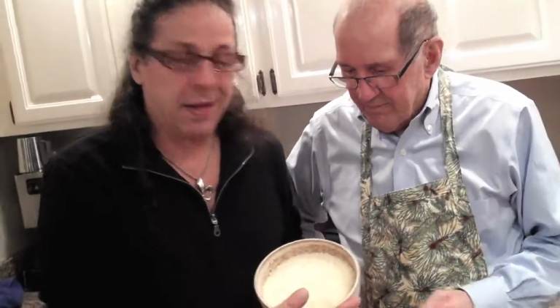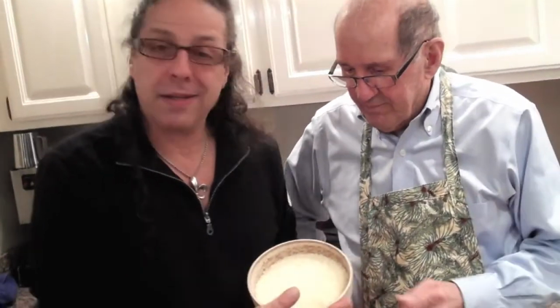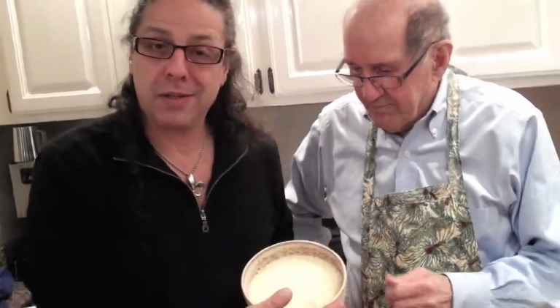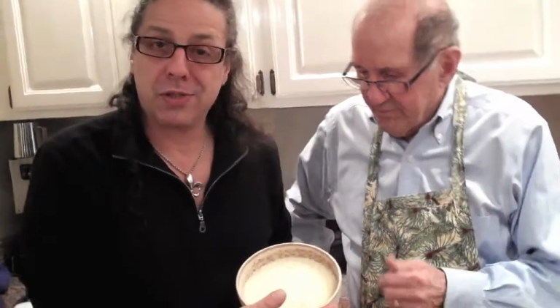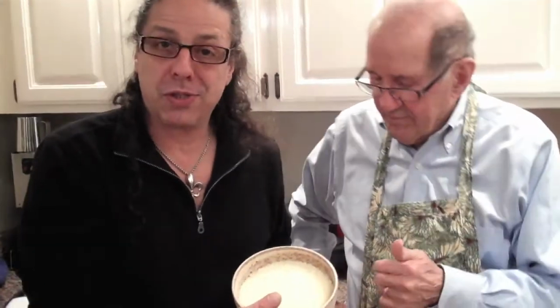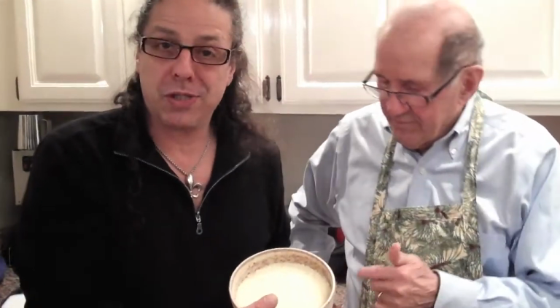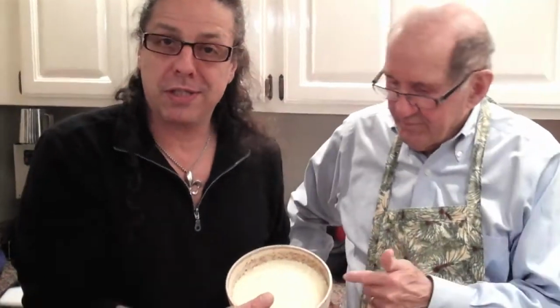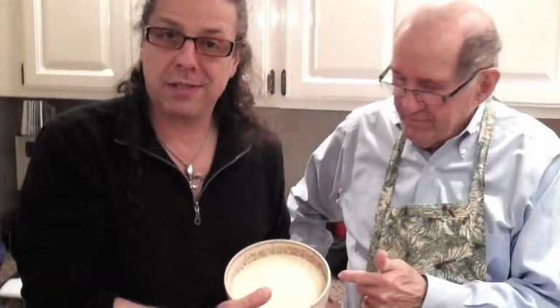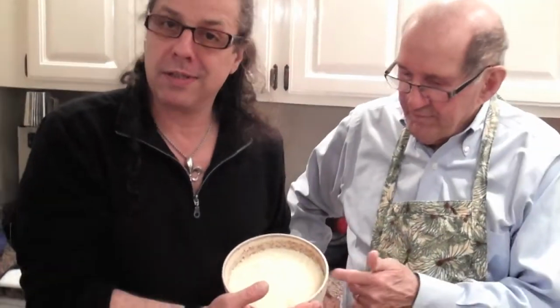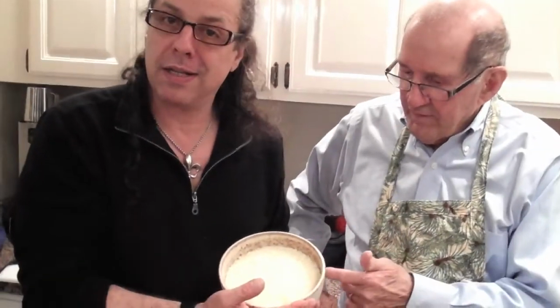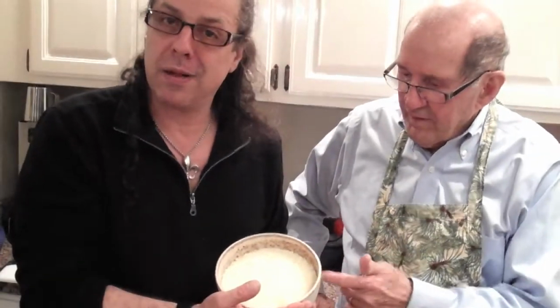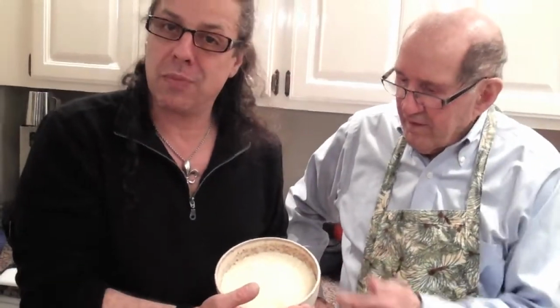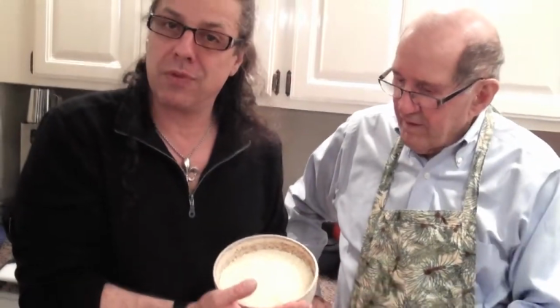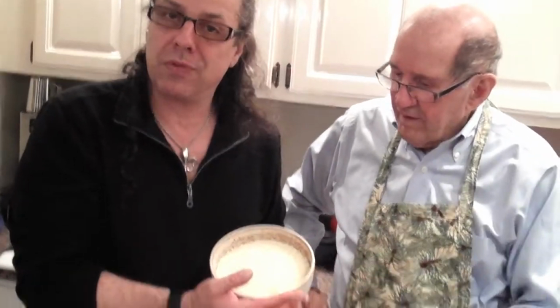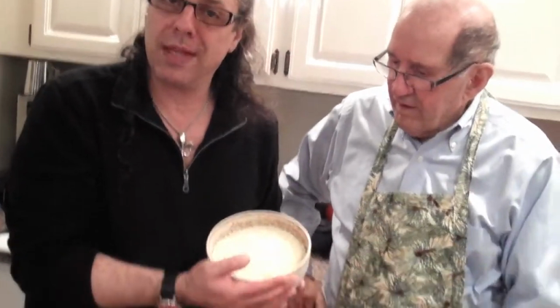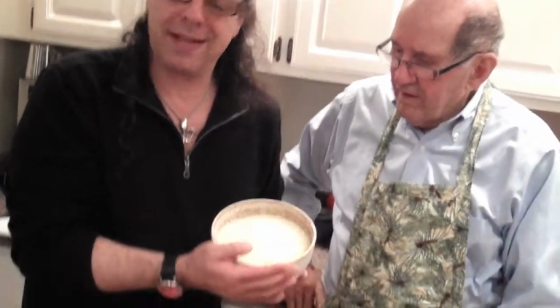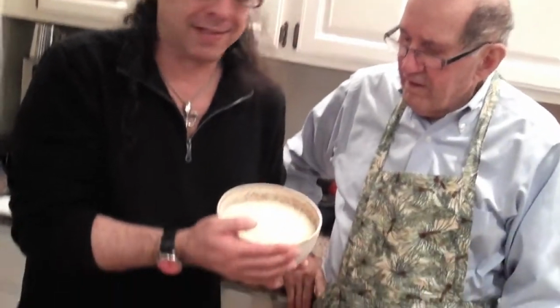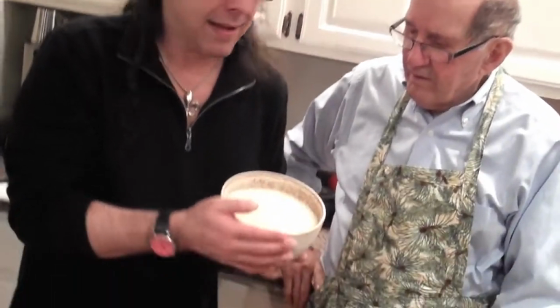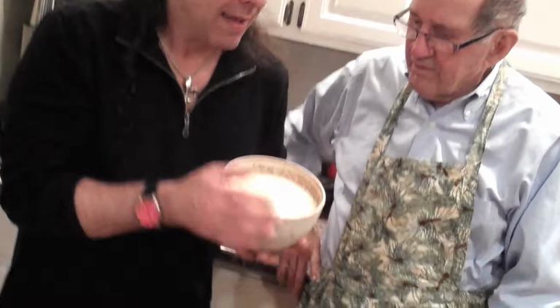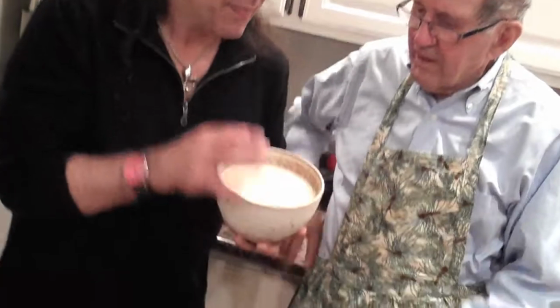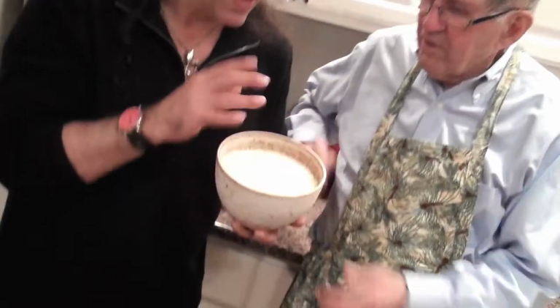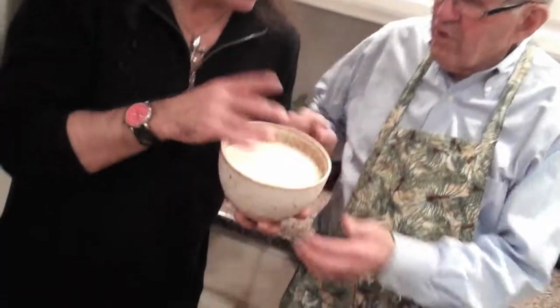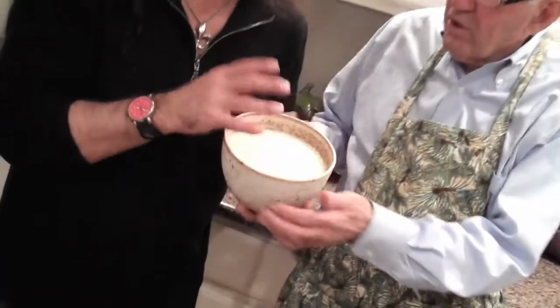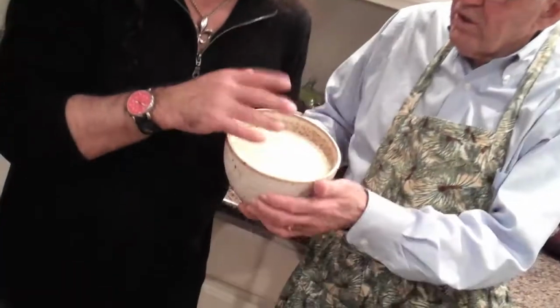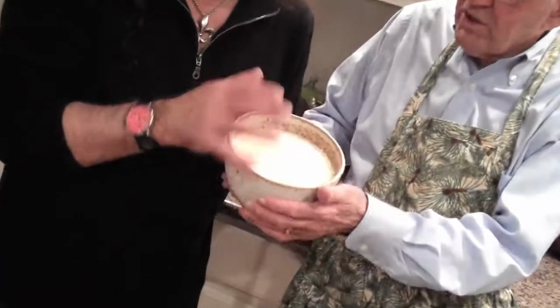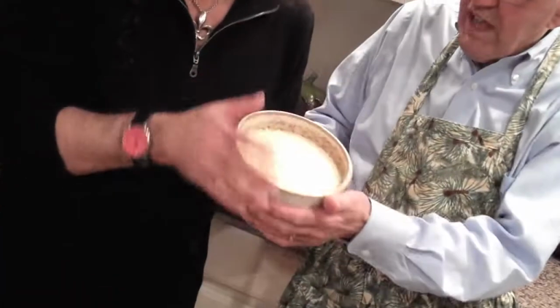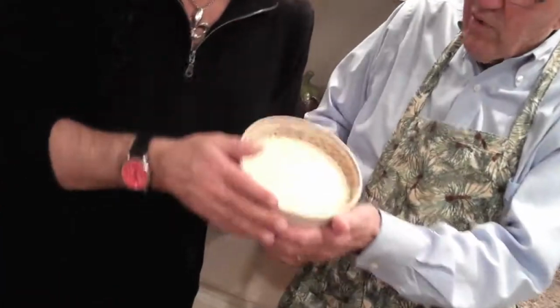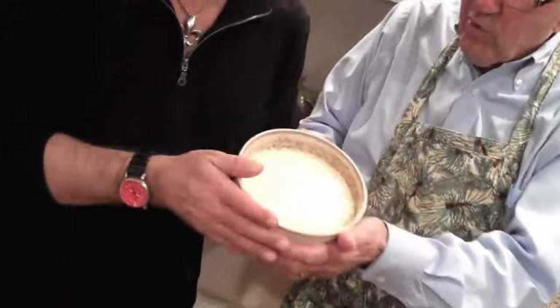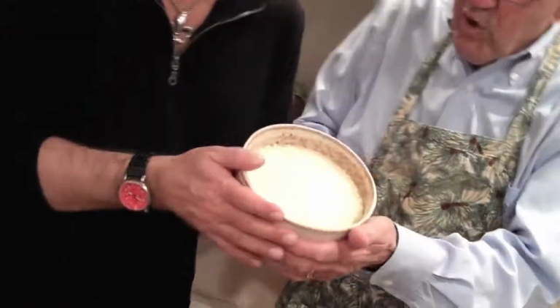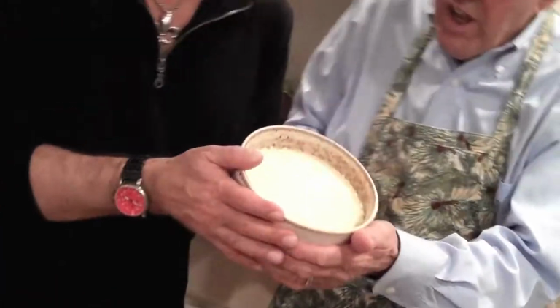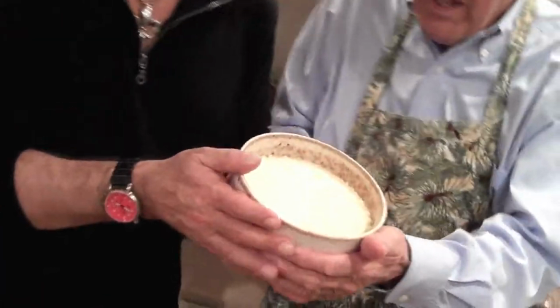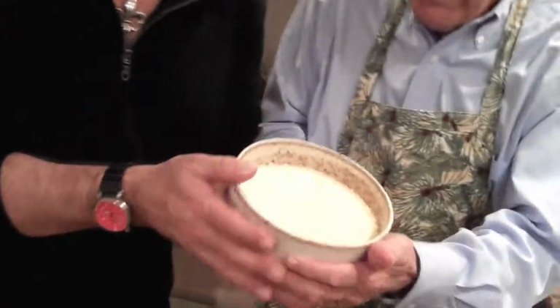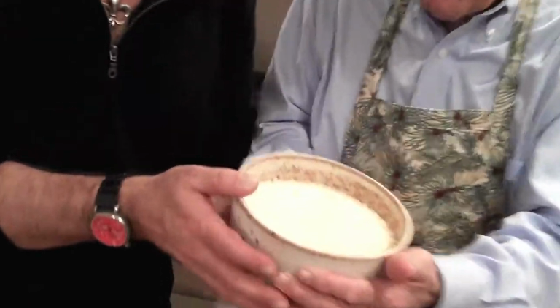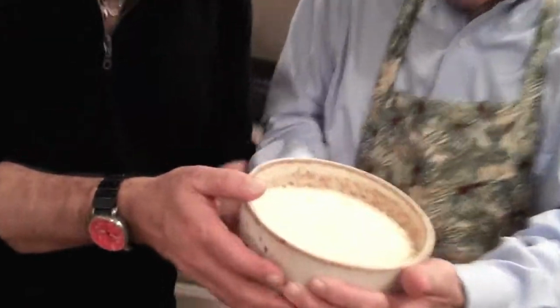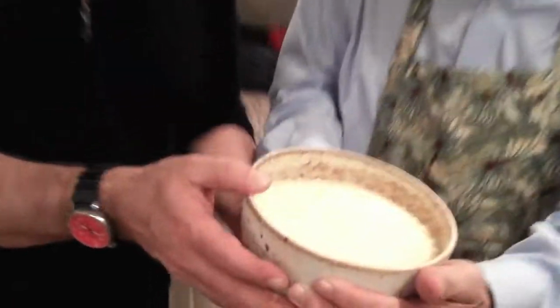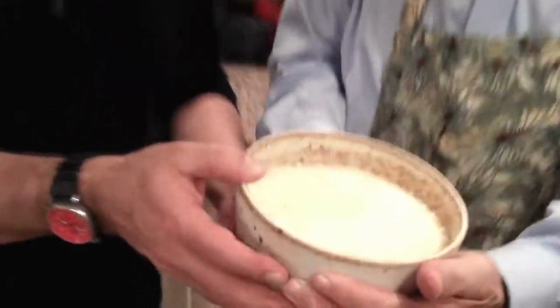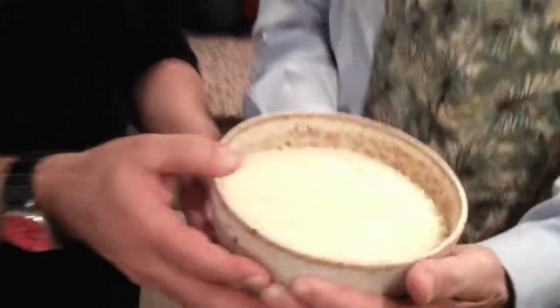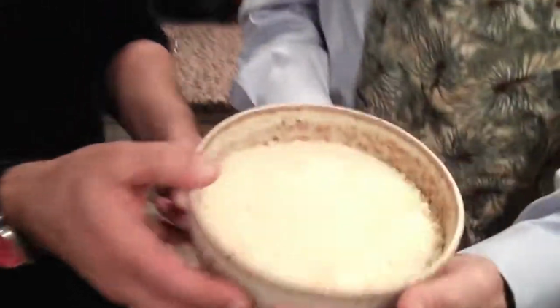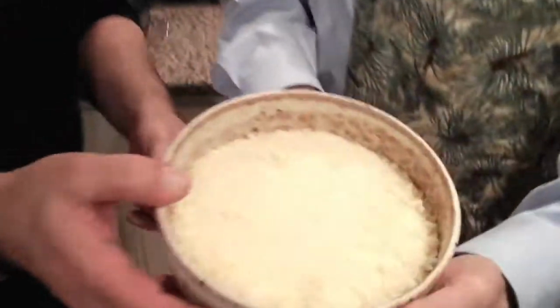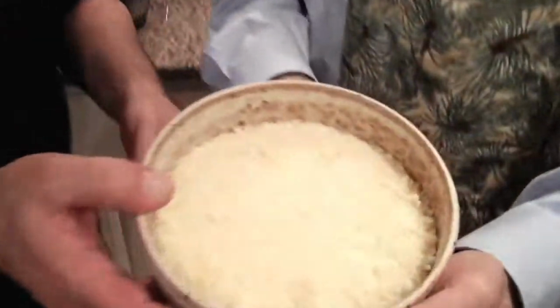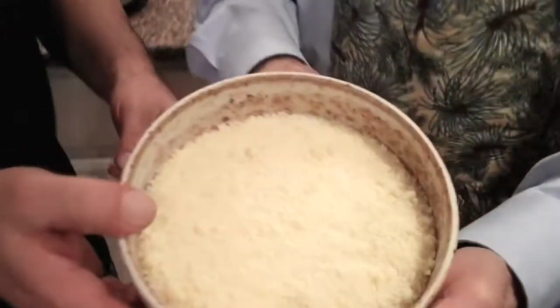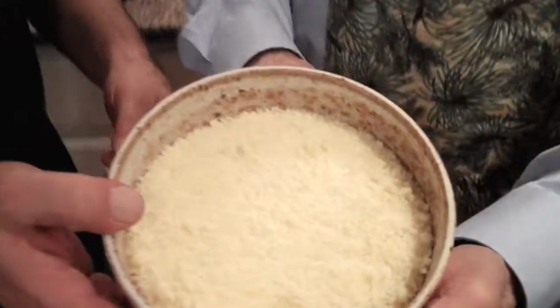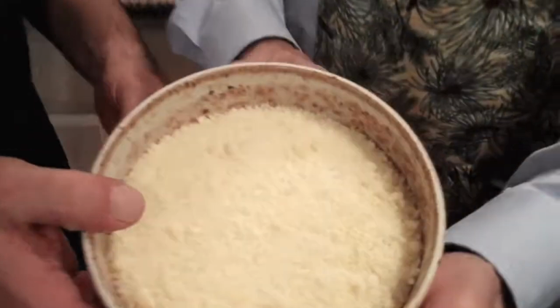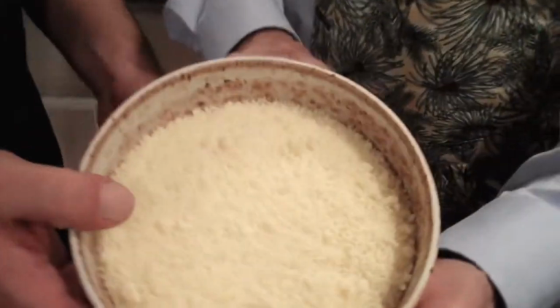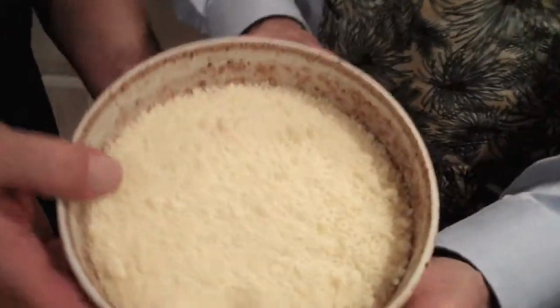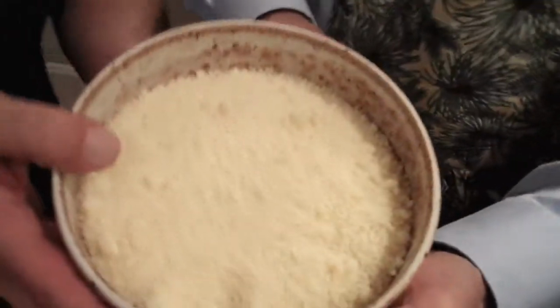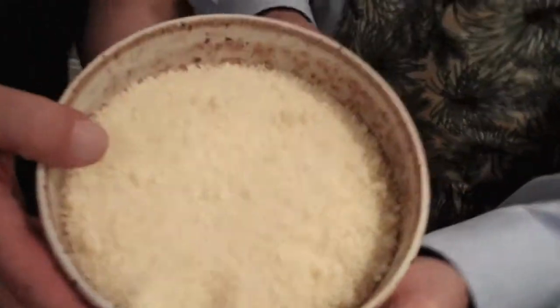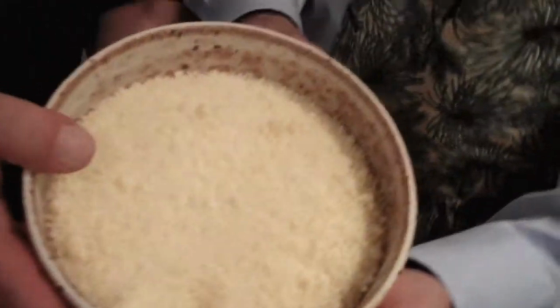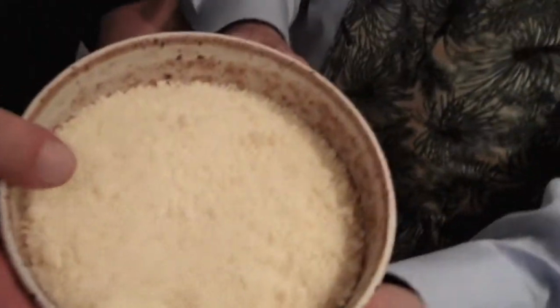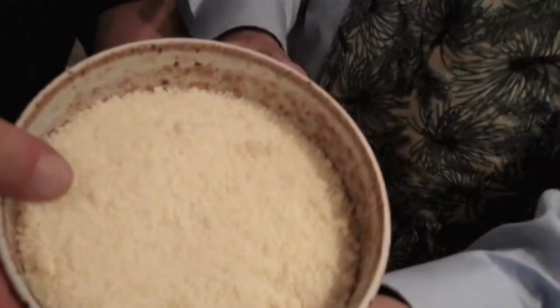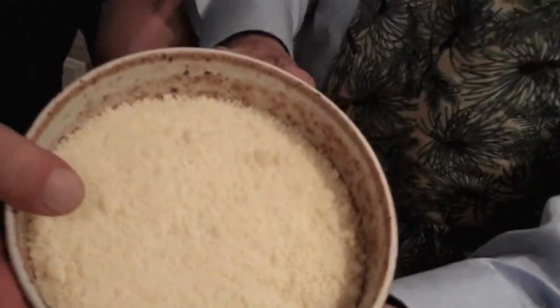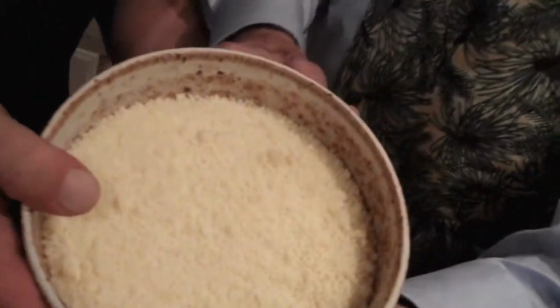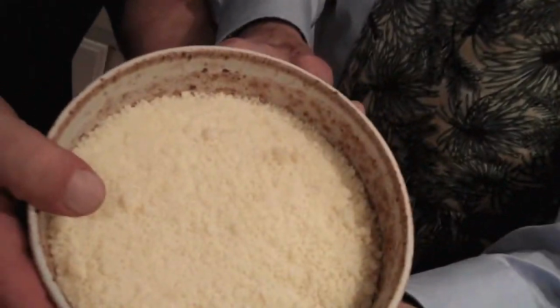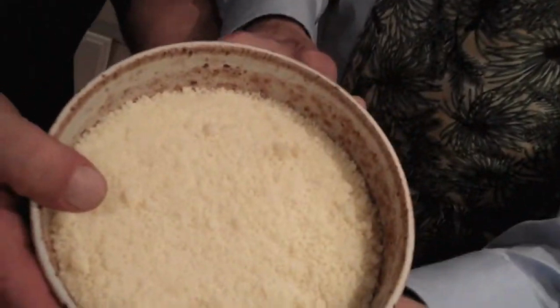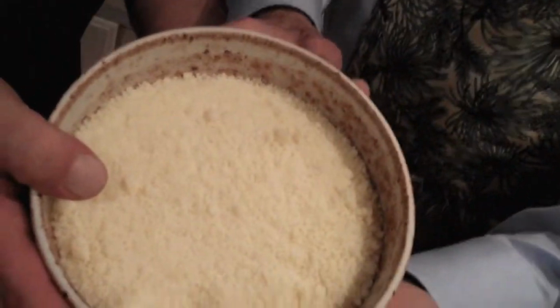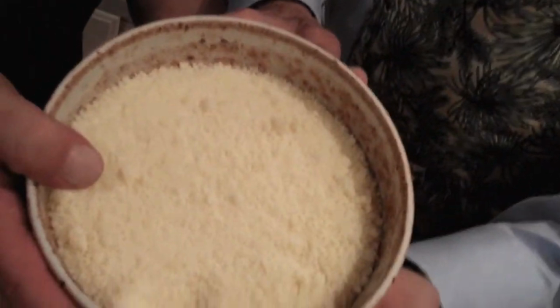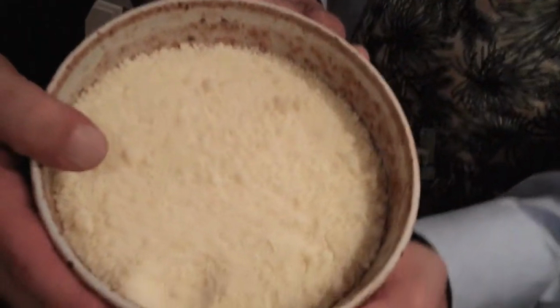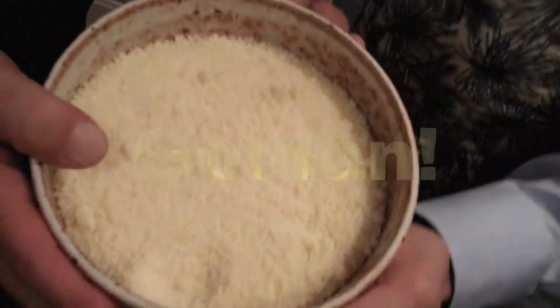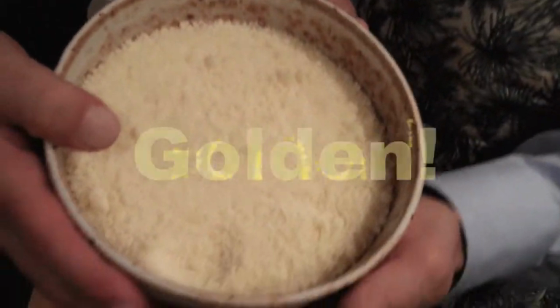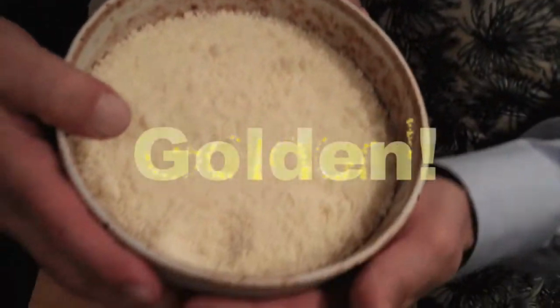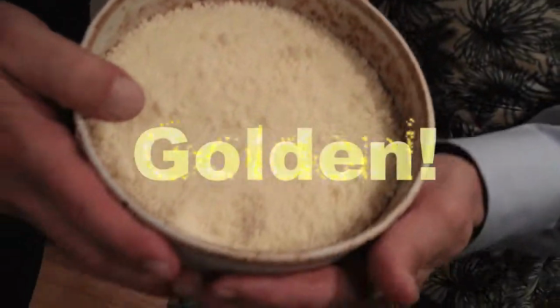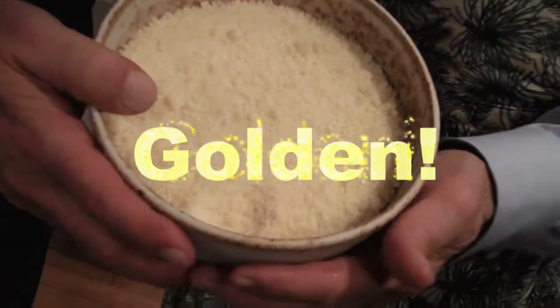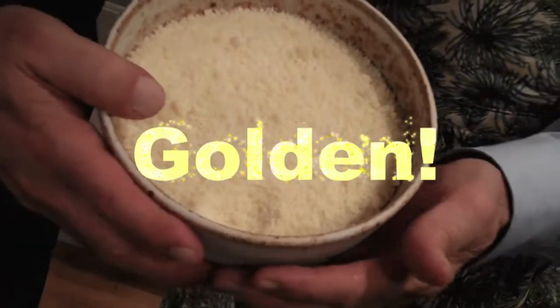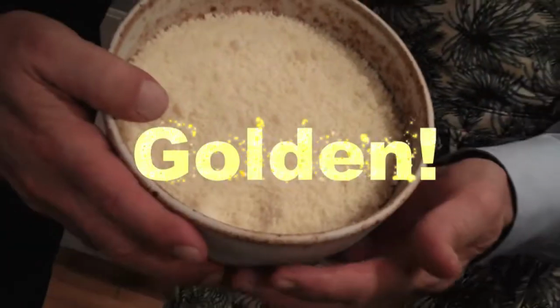Here's the cheese. Look at how beautiful it is. This is not white cheese — it's golden. Golden.